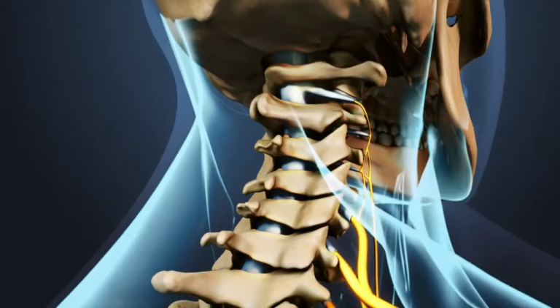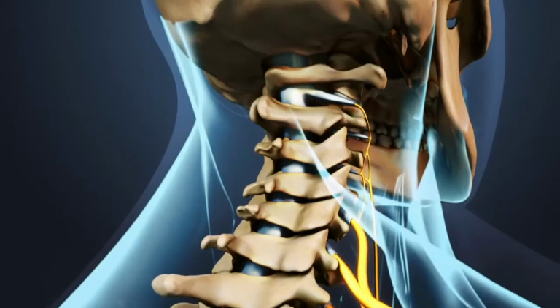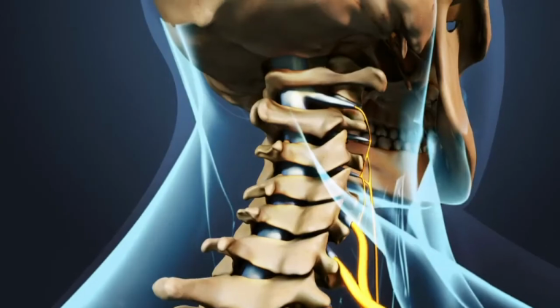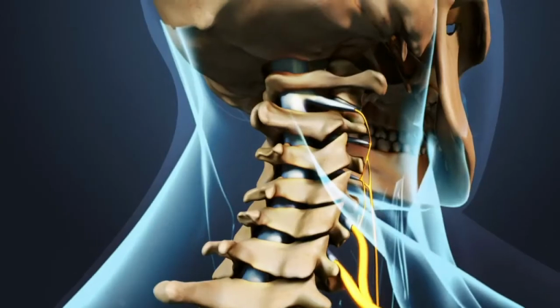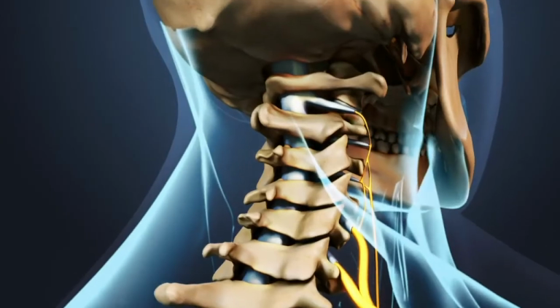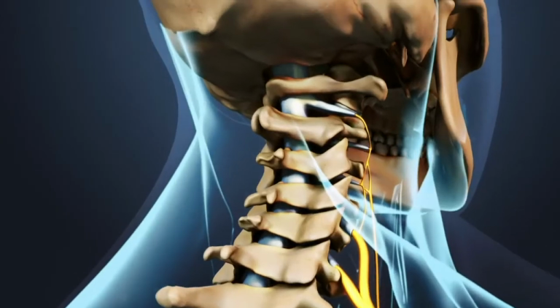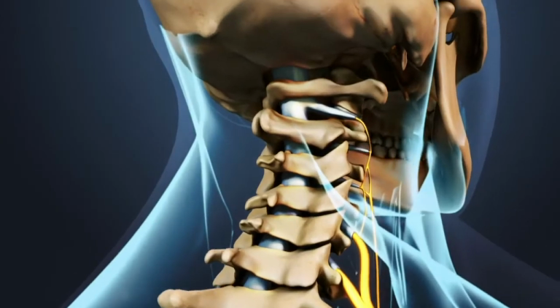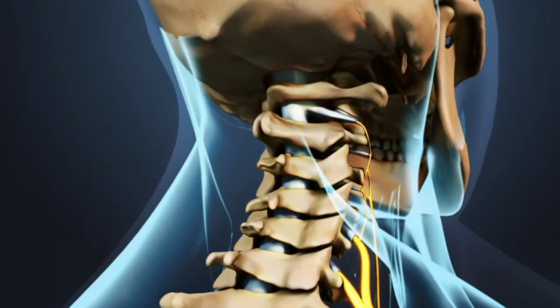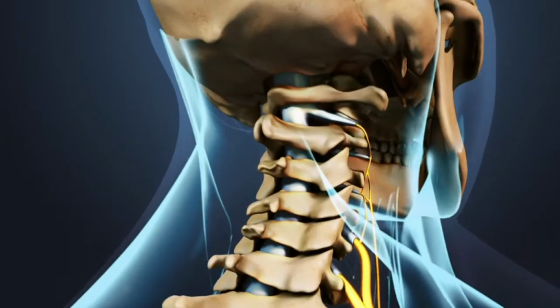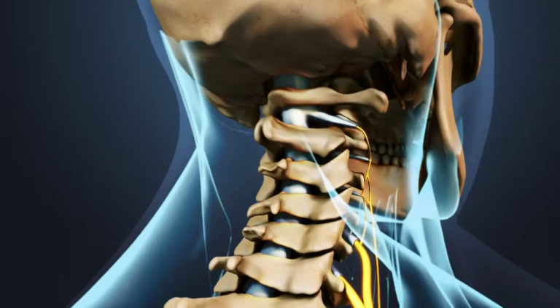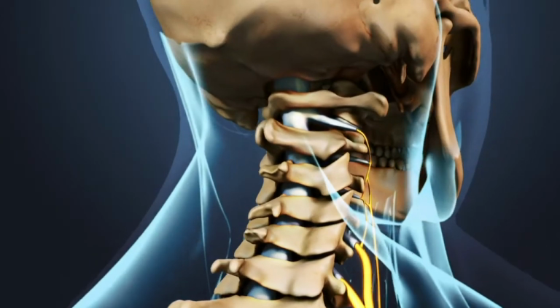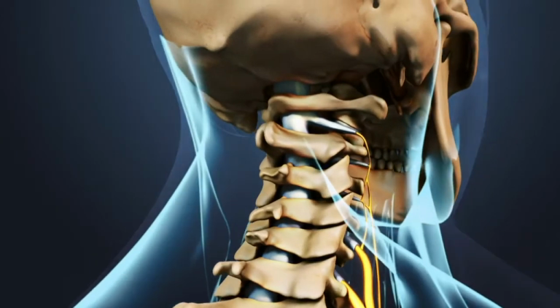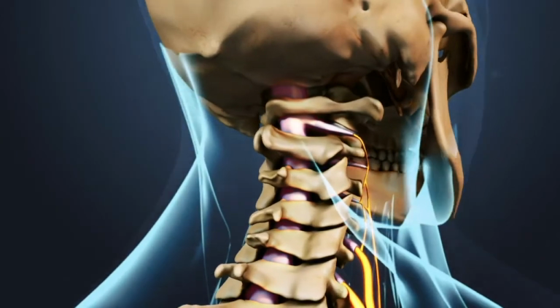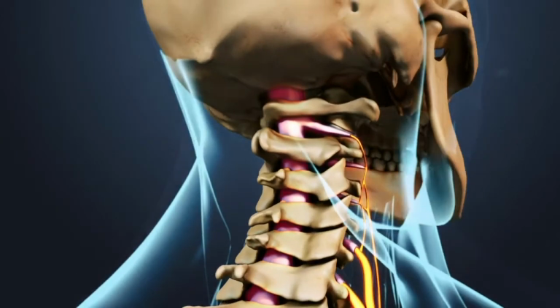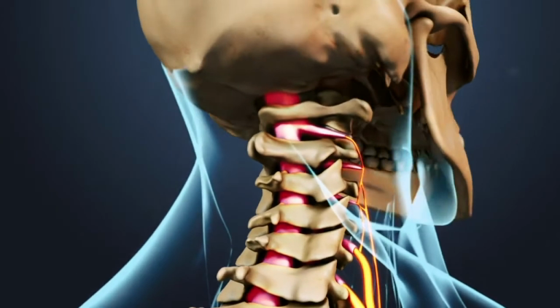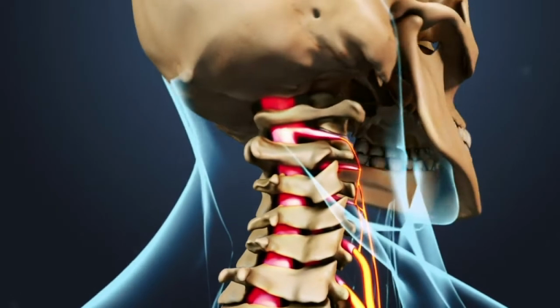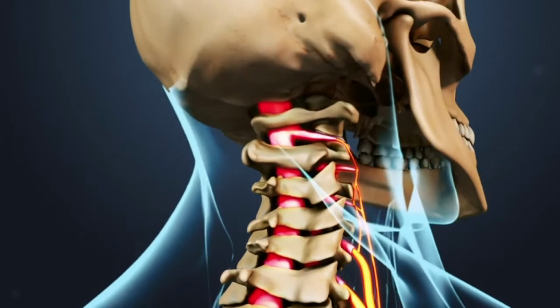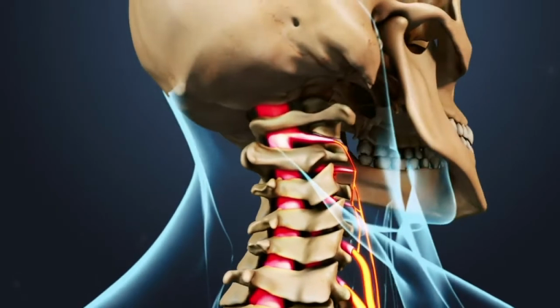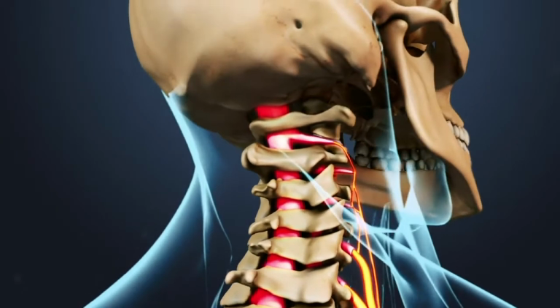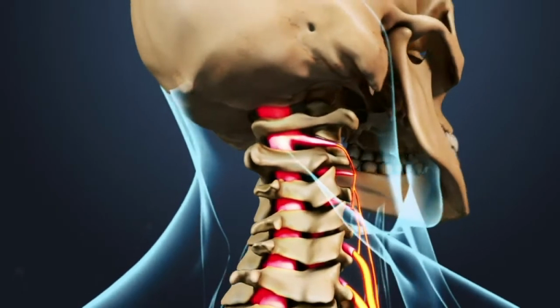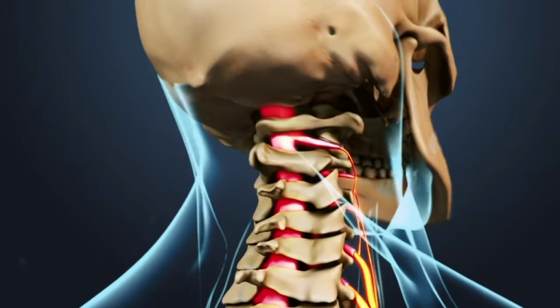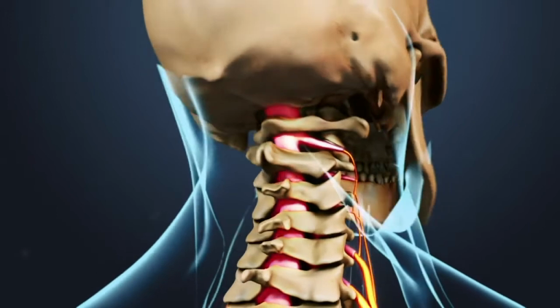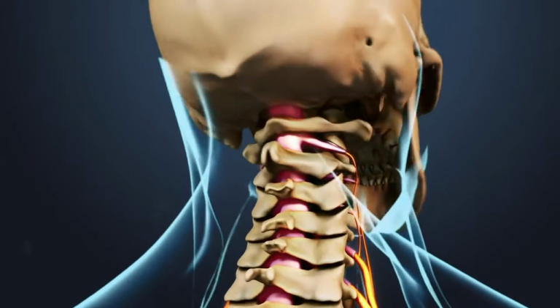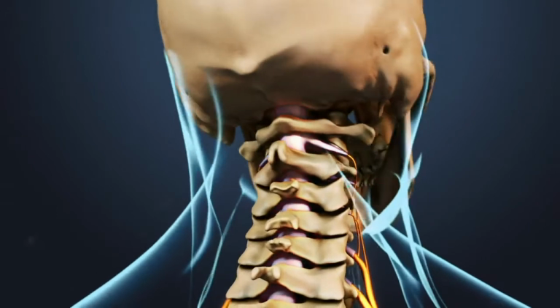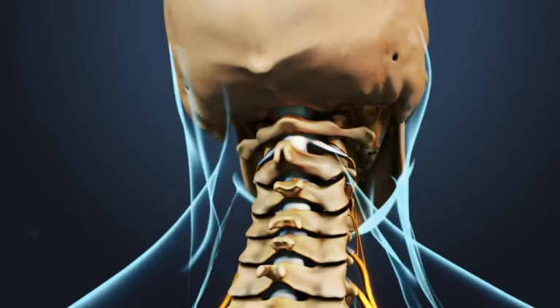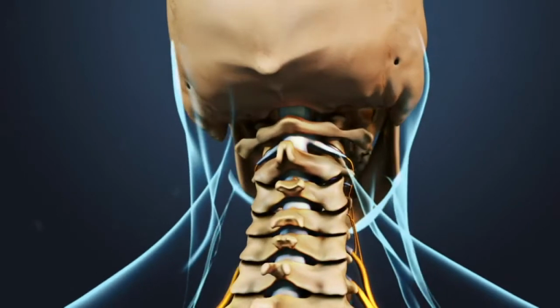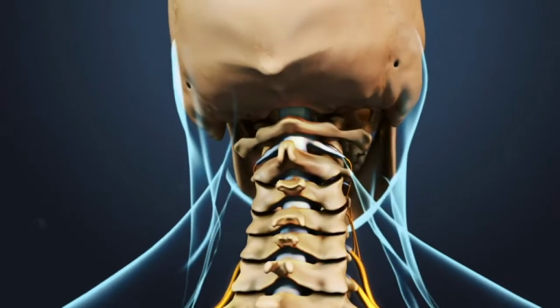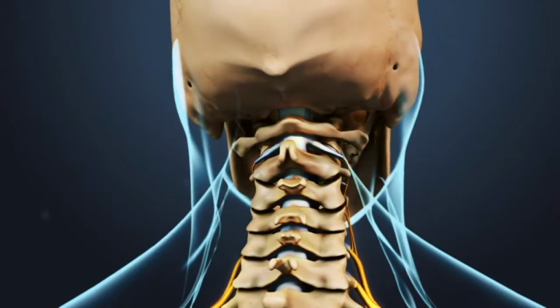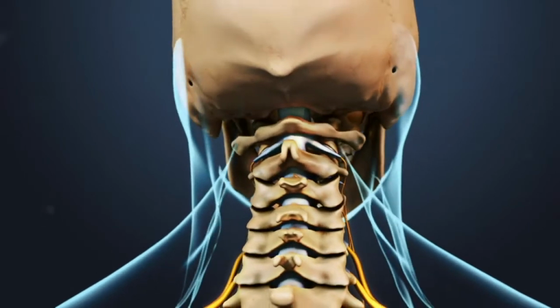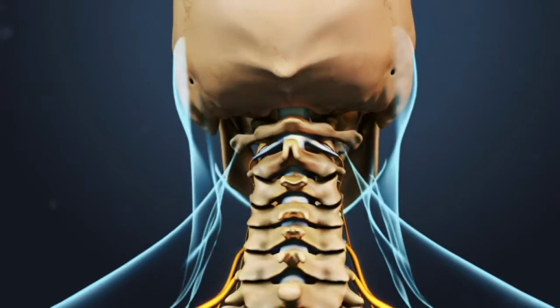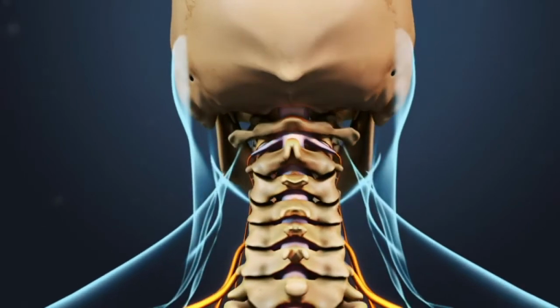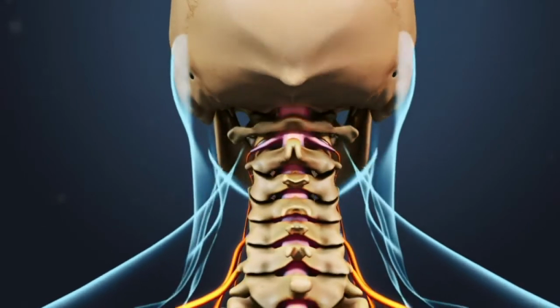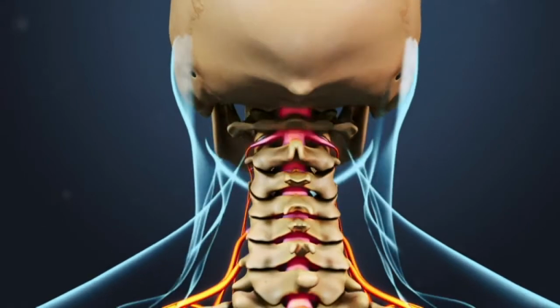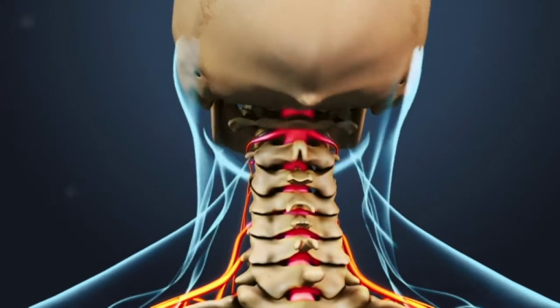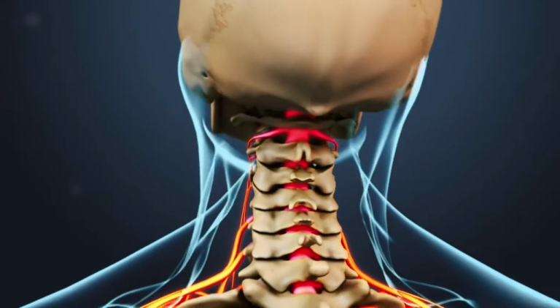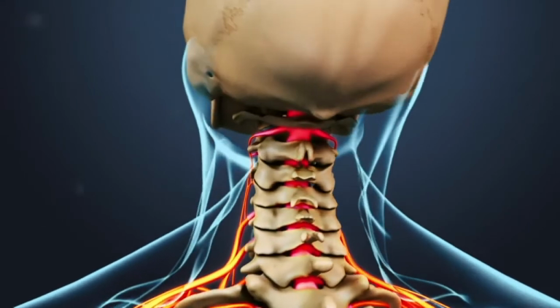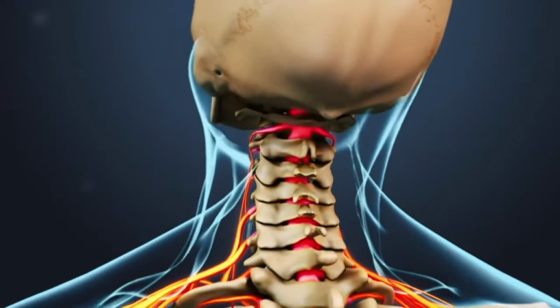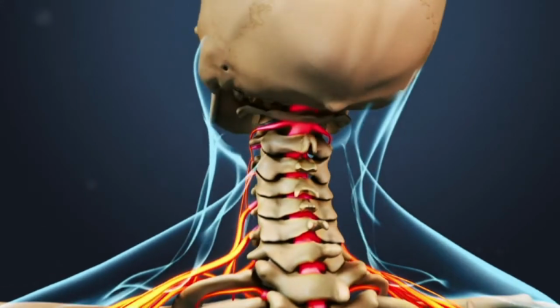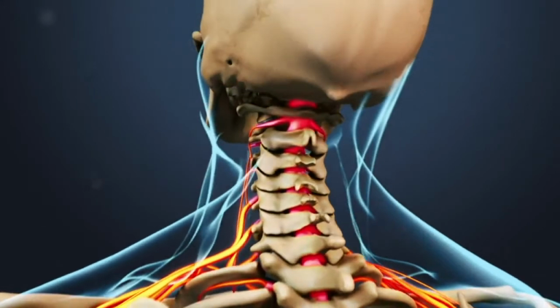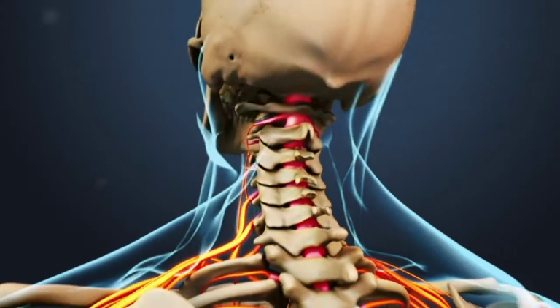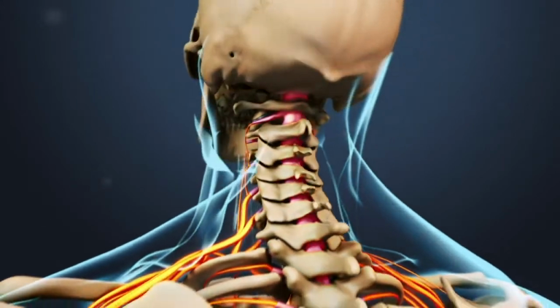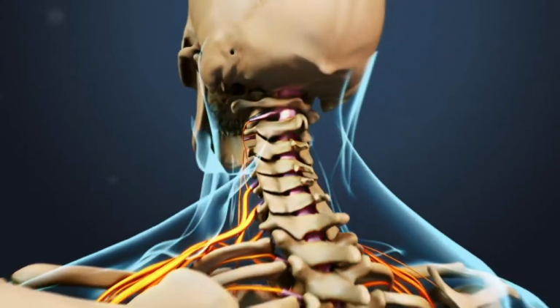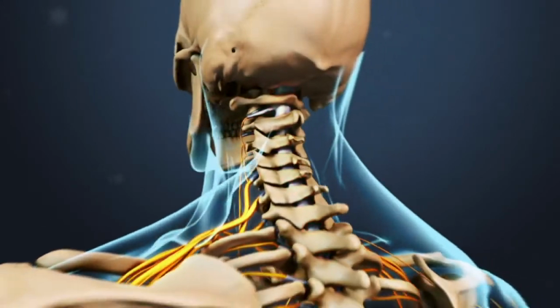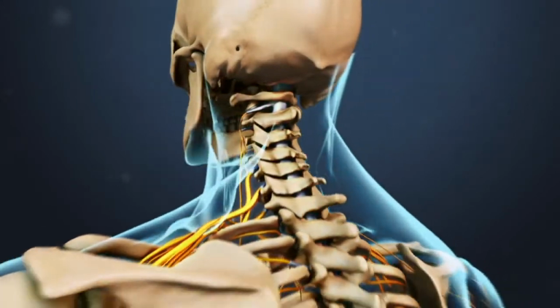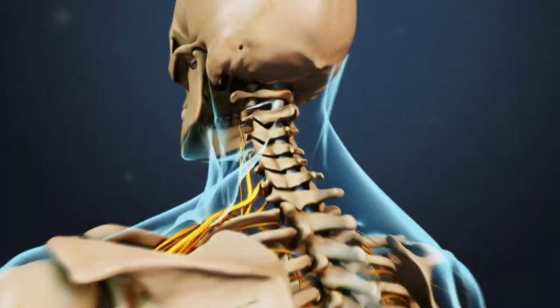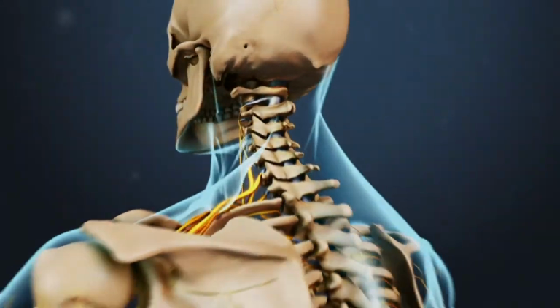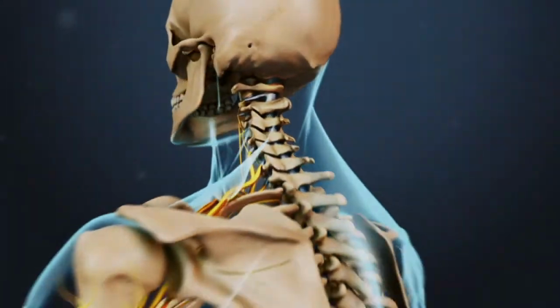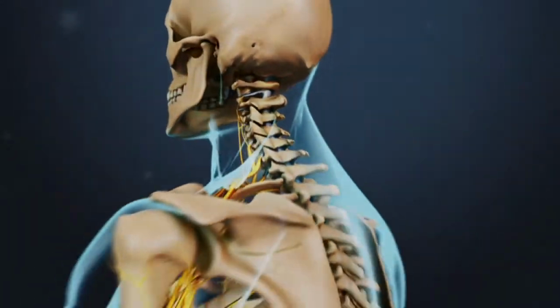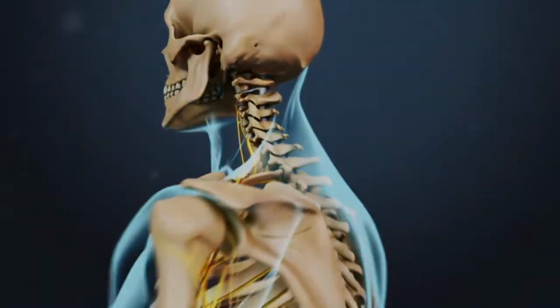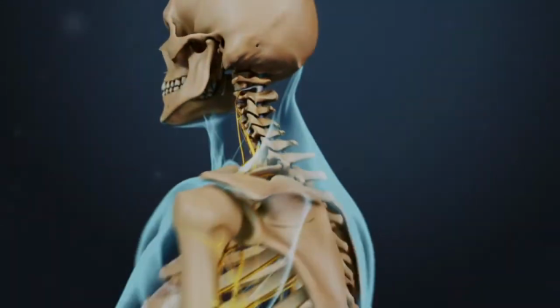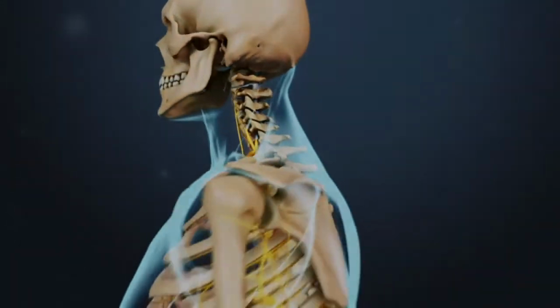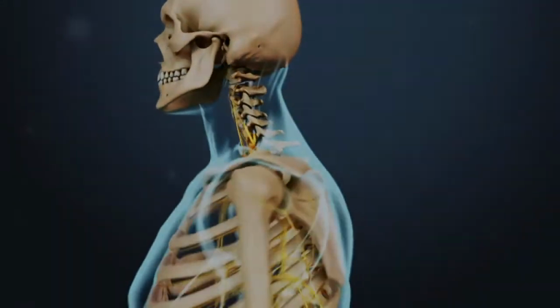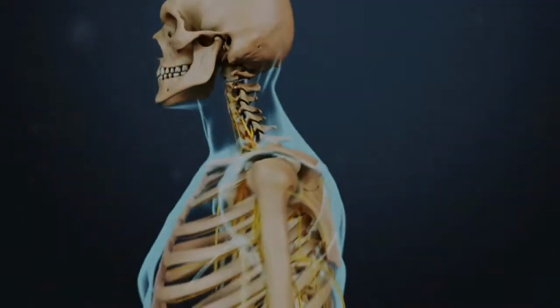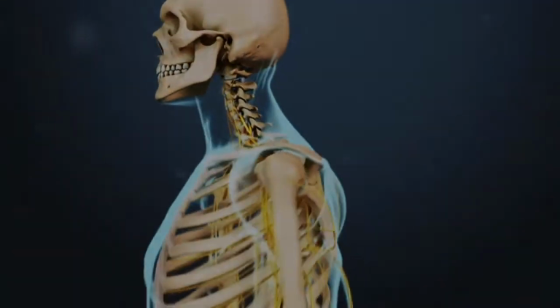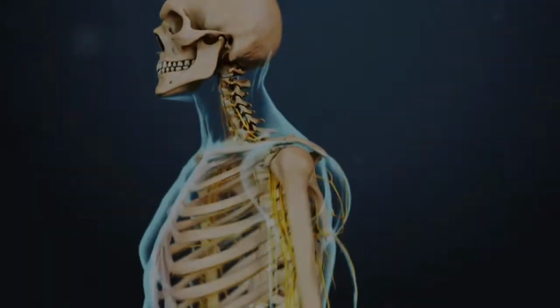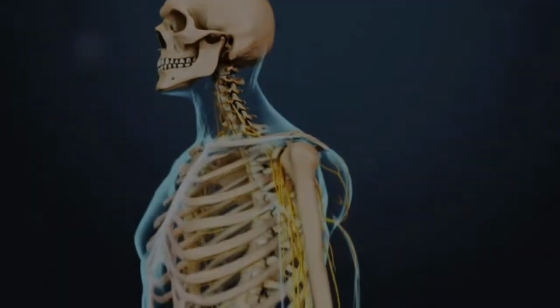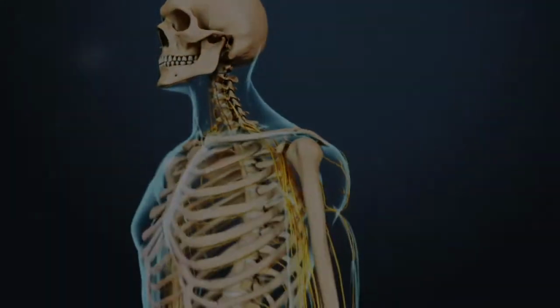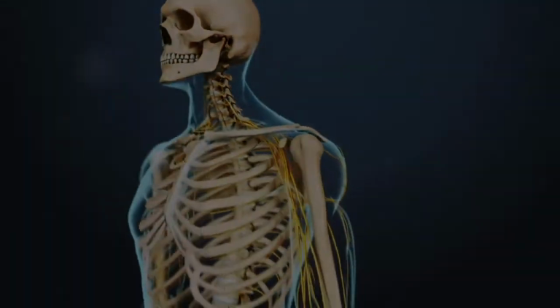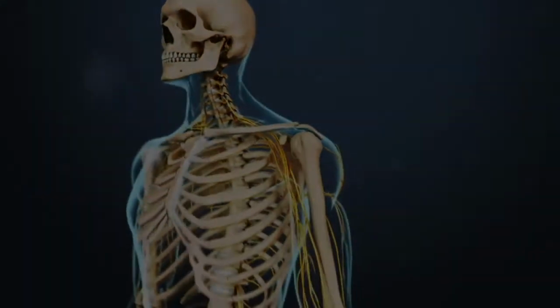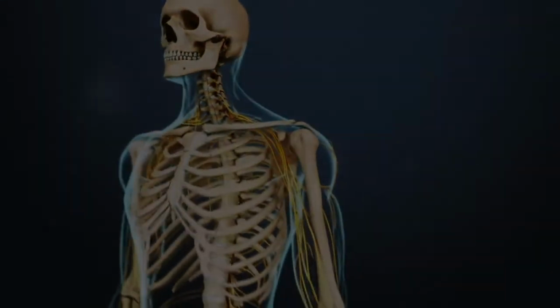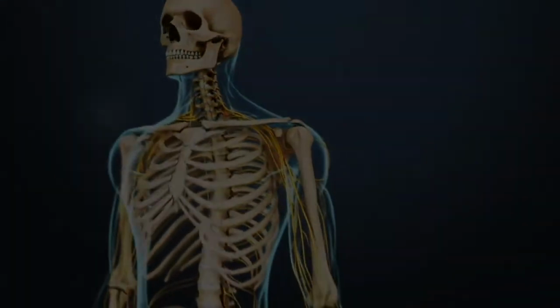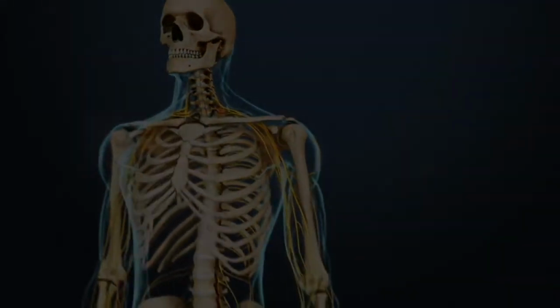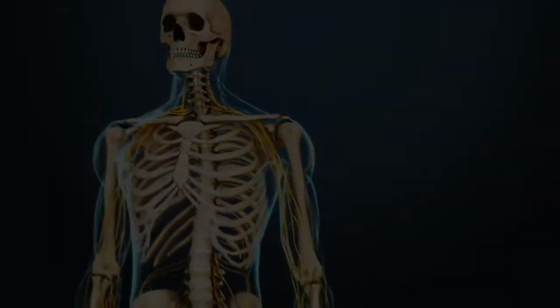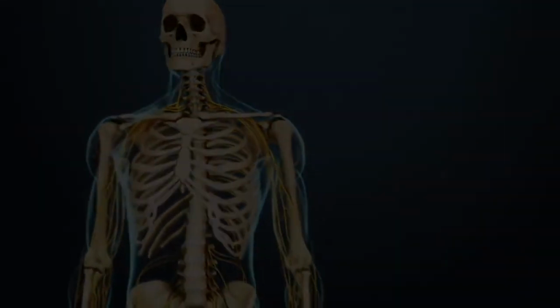Neck movements such as turning or nodding the head or leaning the head back can further aggravate cervical radiculopathy symptoms.